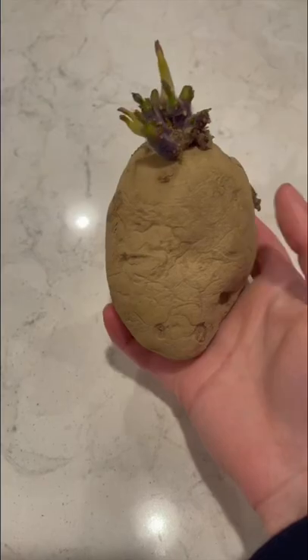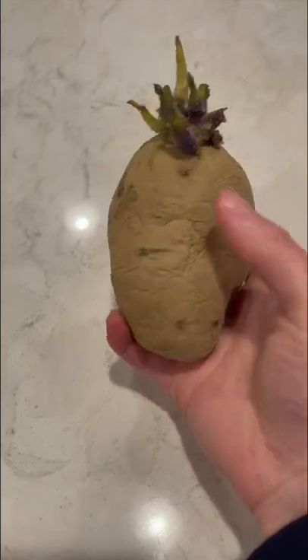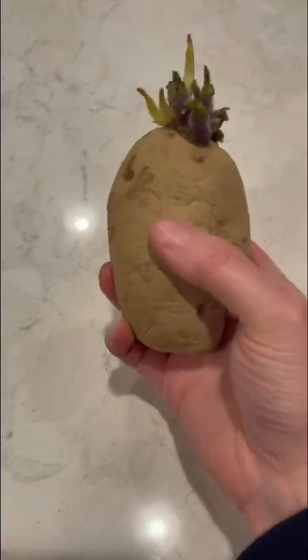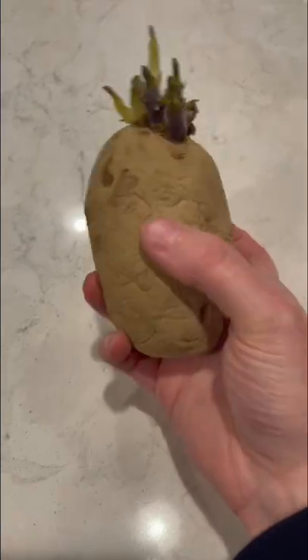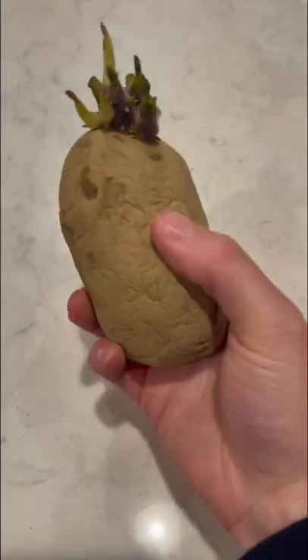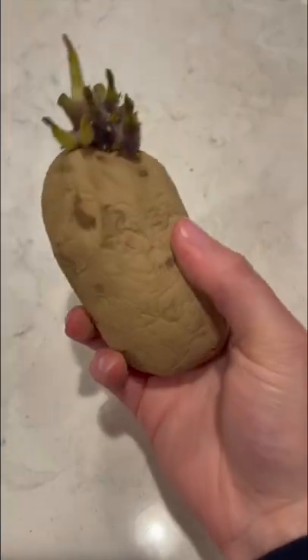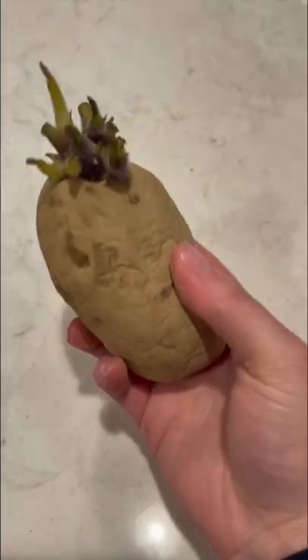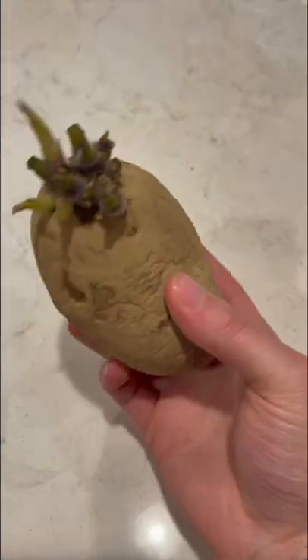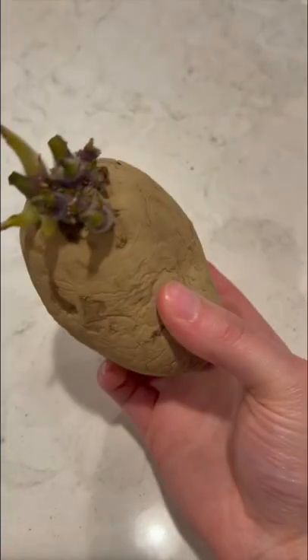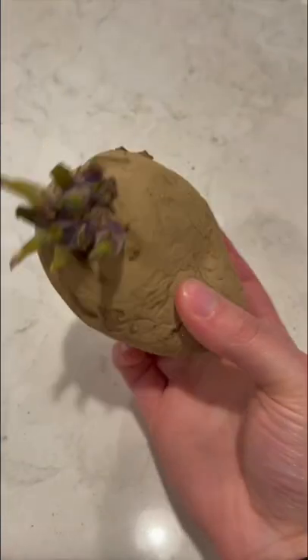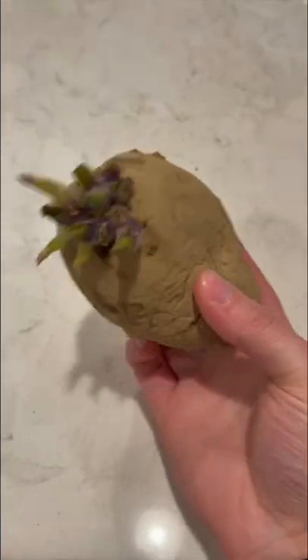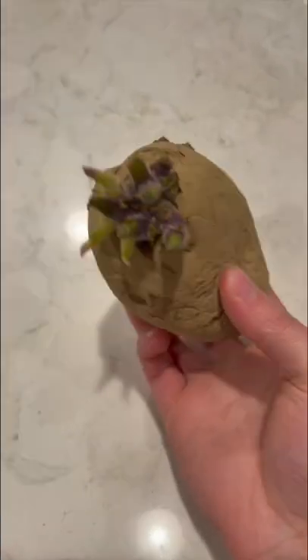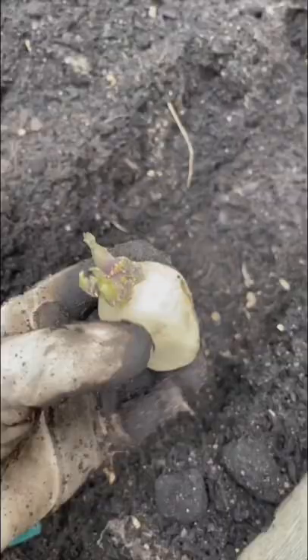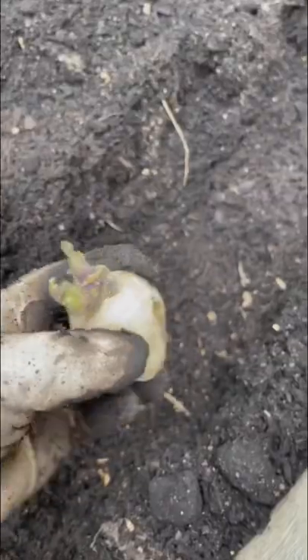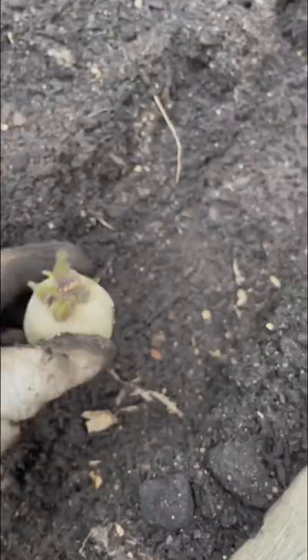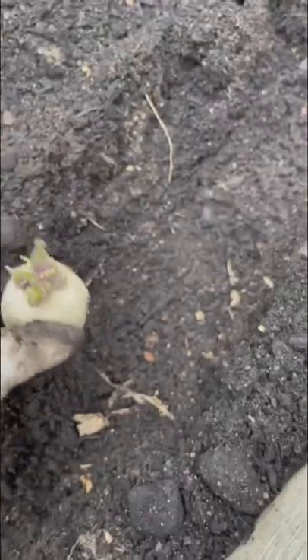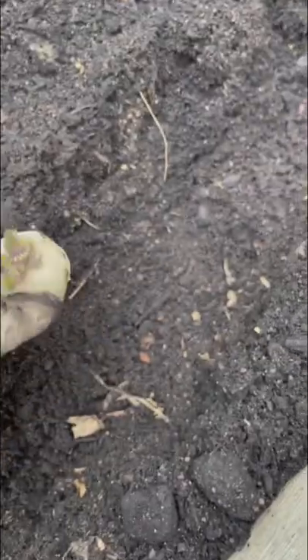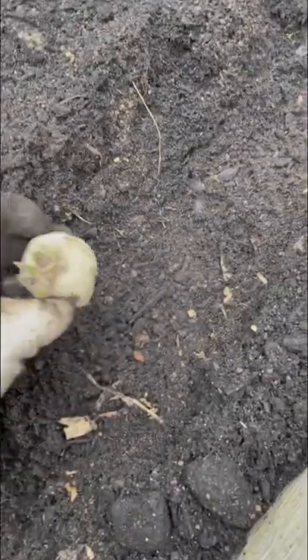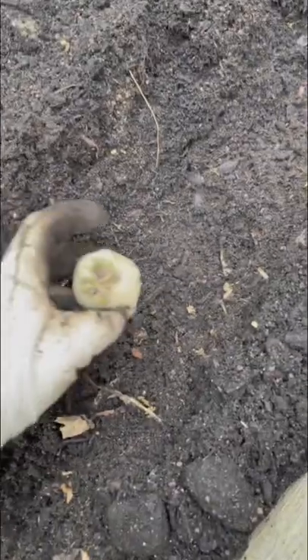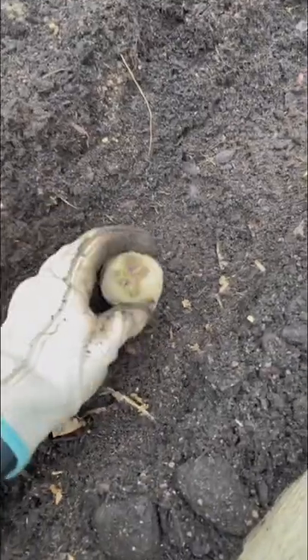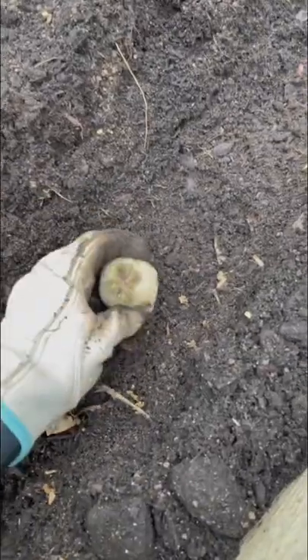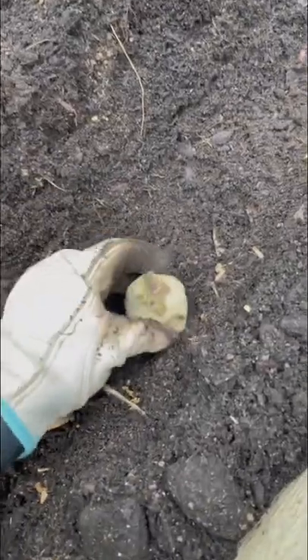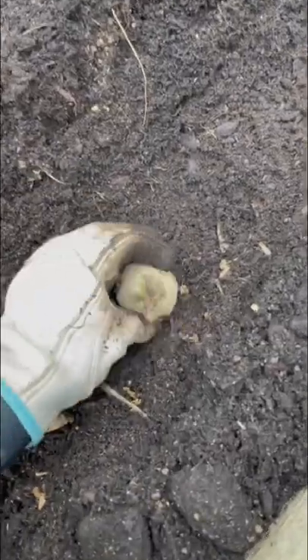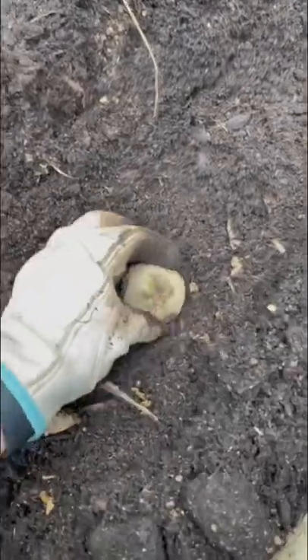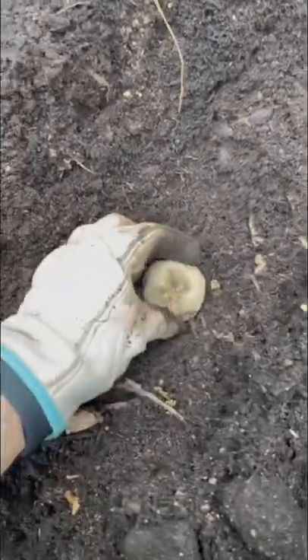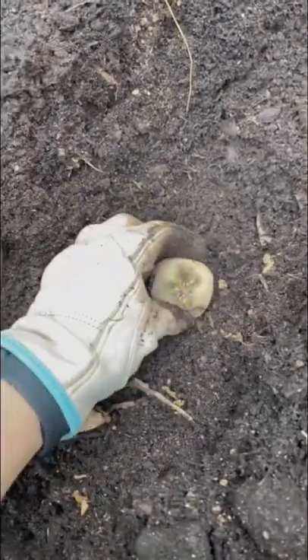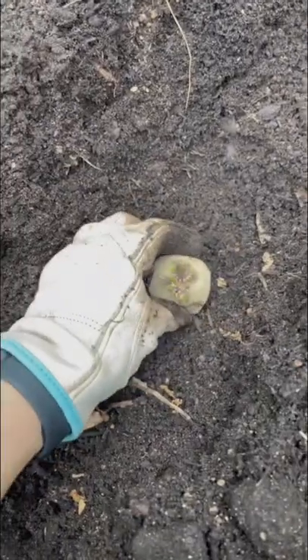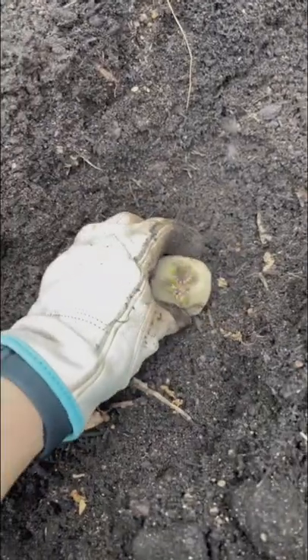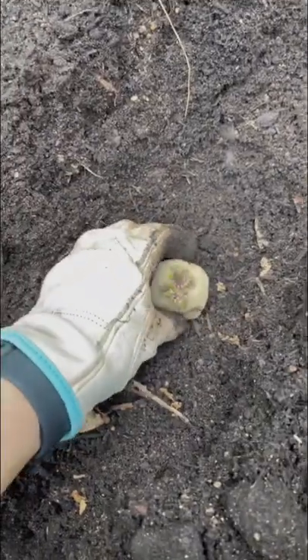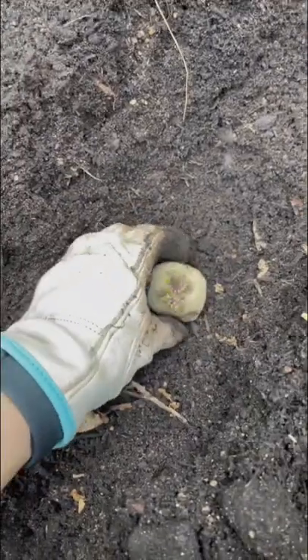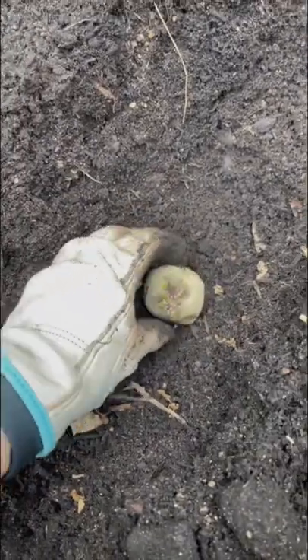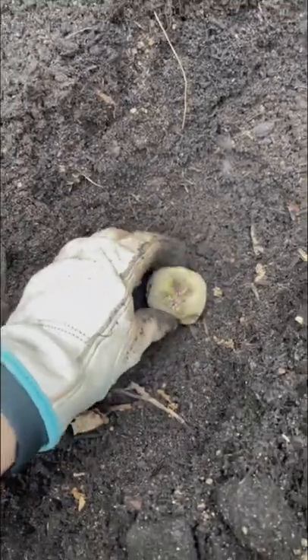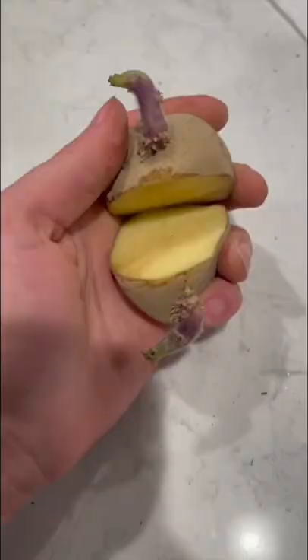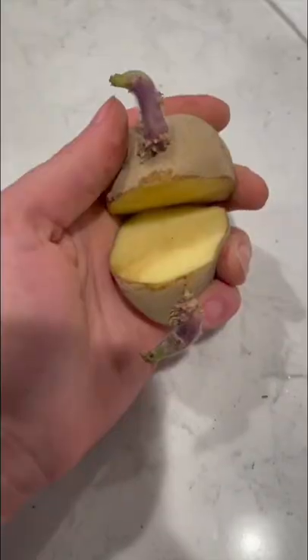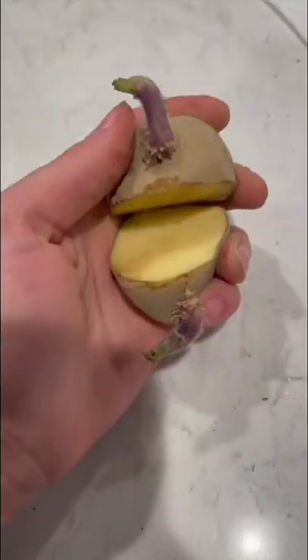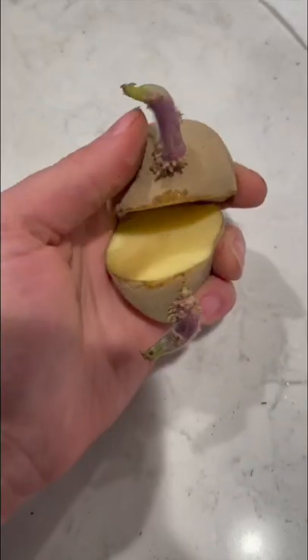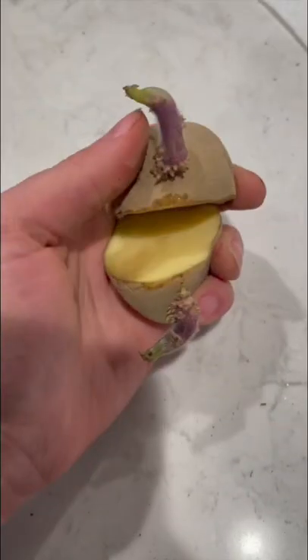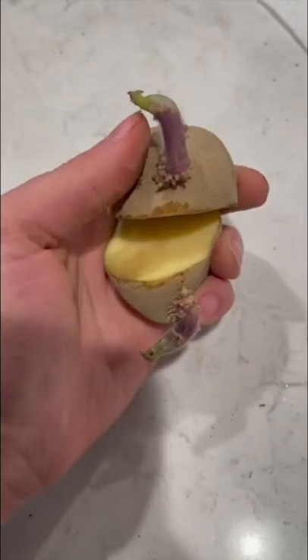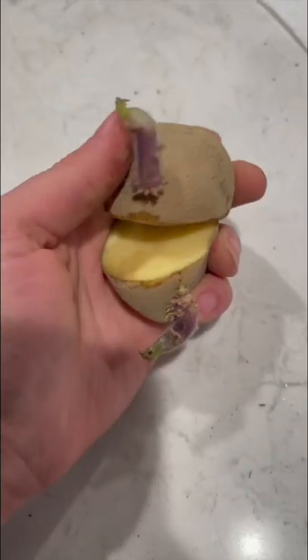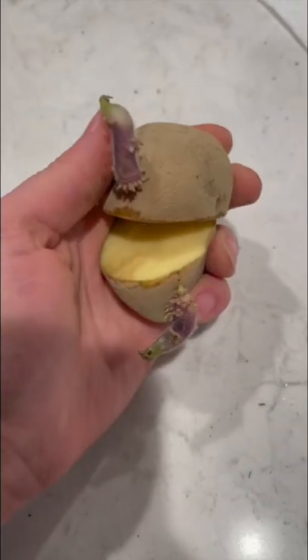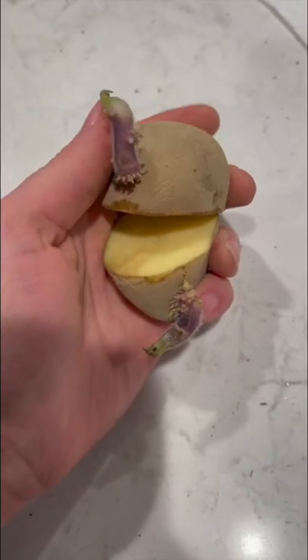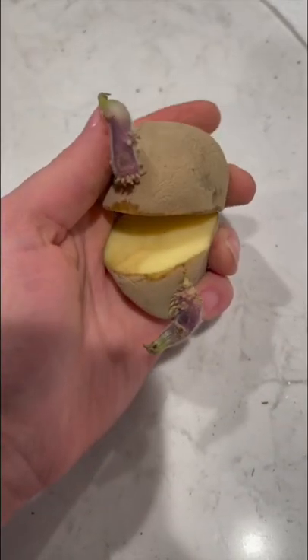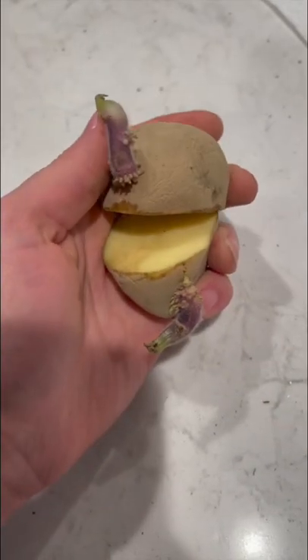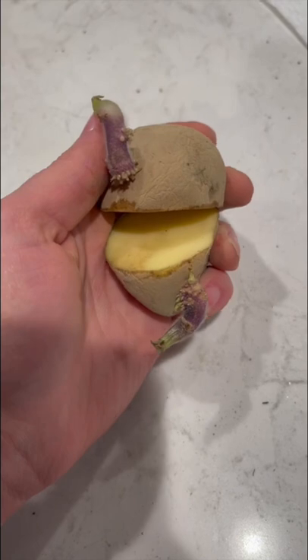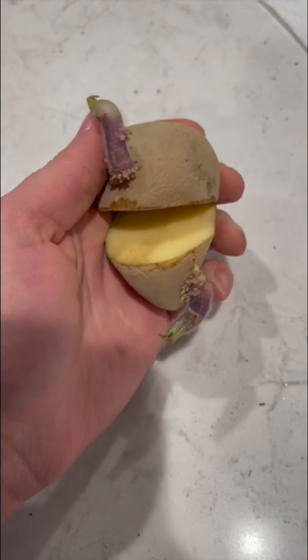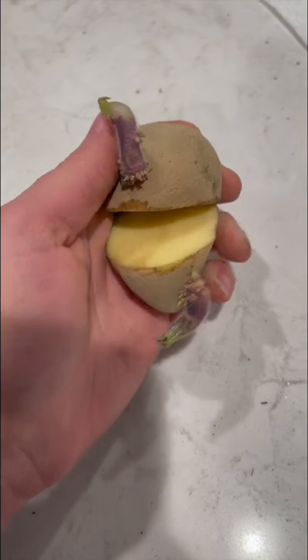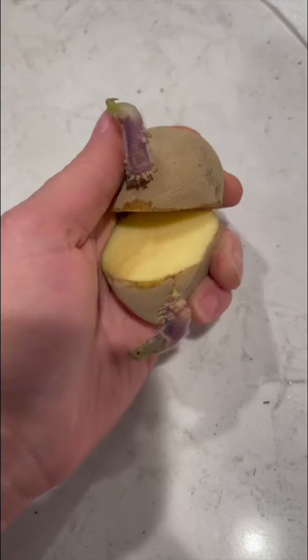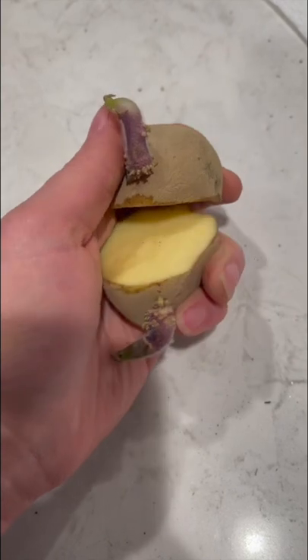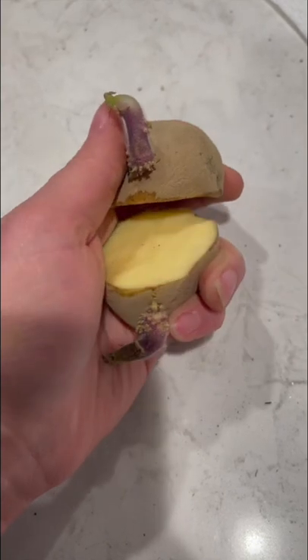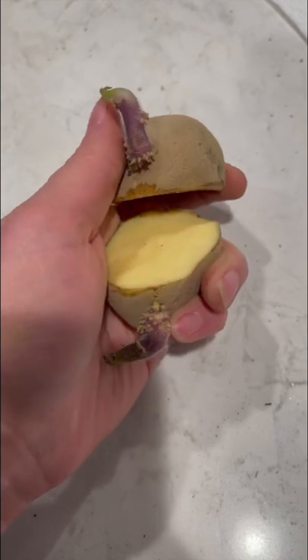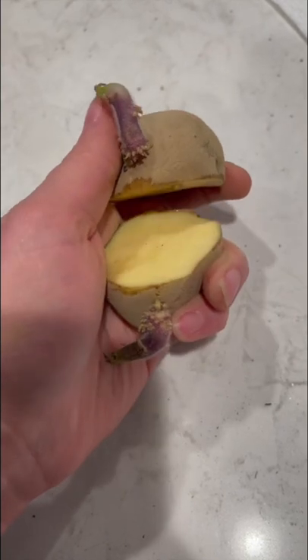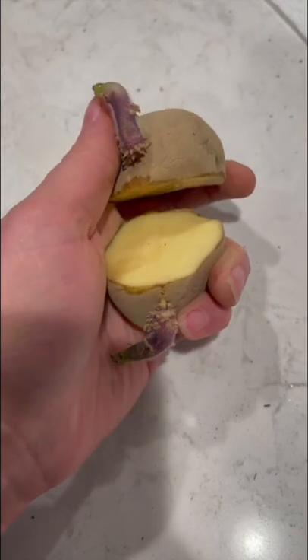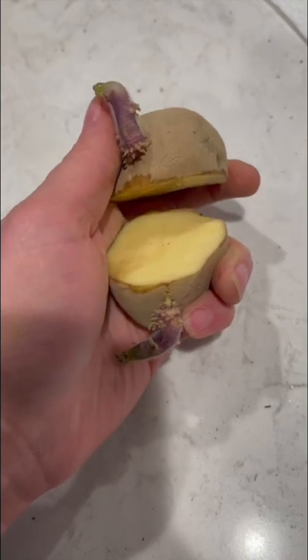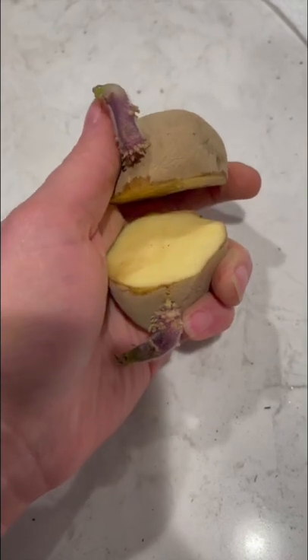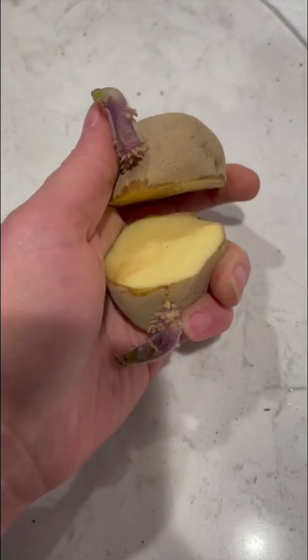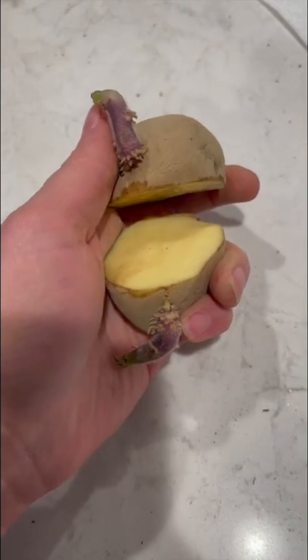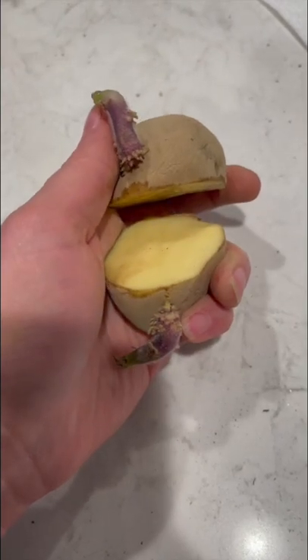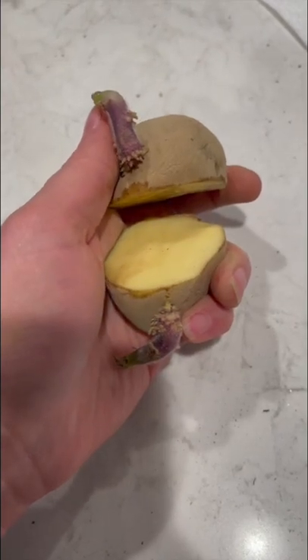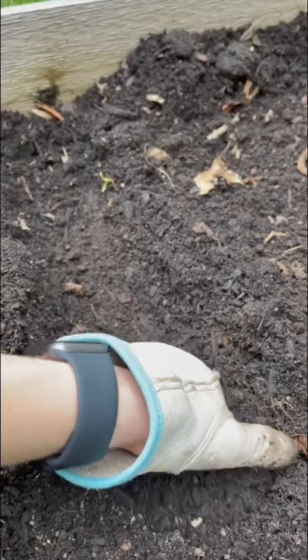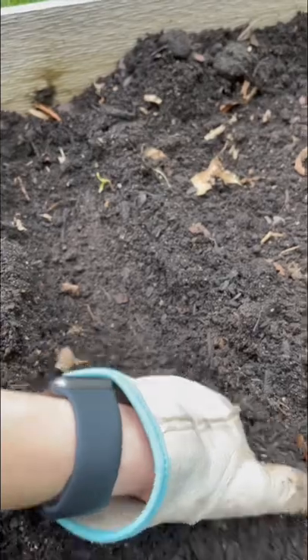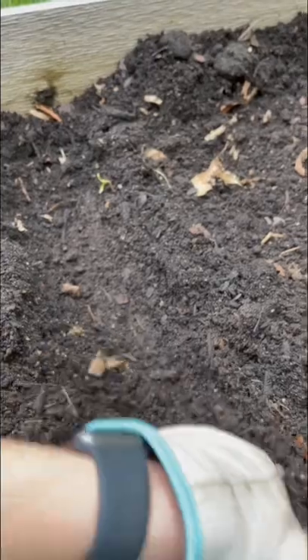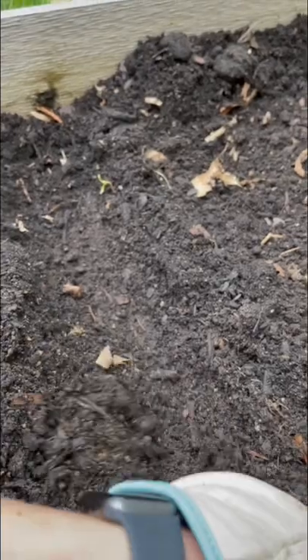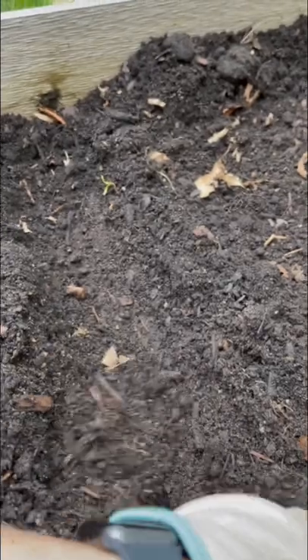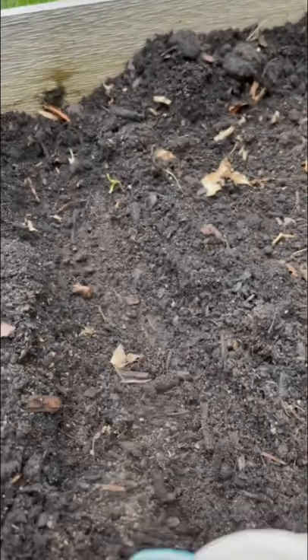If your potatoes are looking like this, don't throw them away. I'm going to show you what to do. The potato is trying to grow from those sprouts, and each one can grow pounds of potatoes.